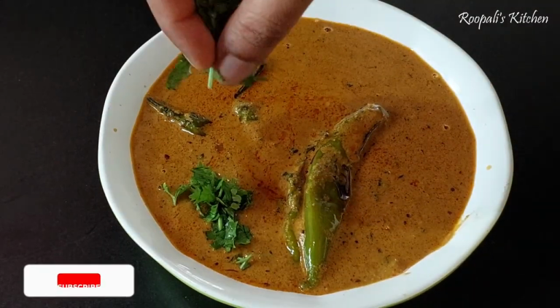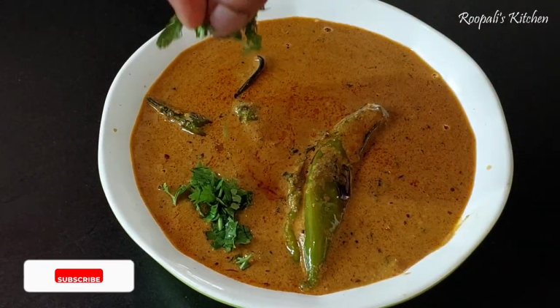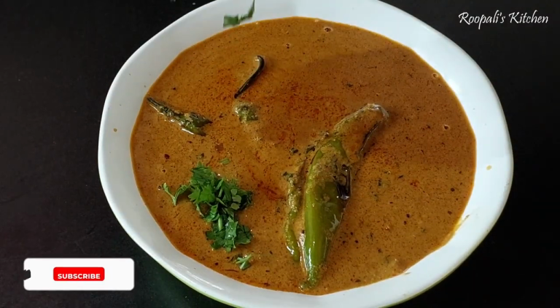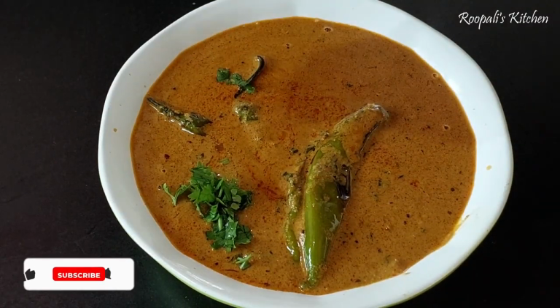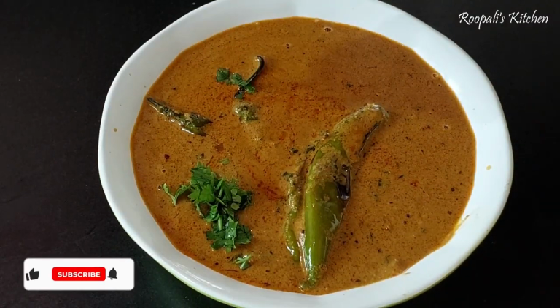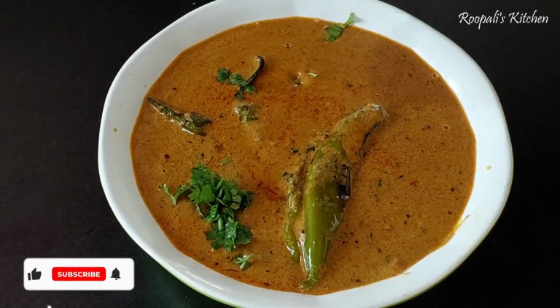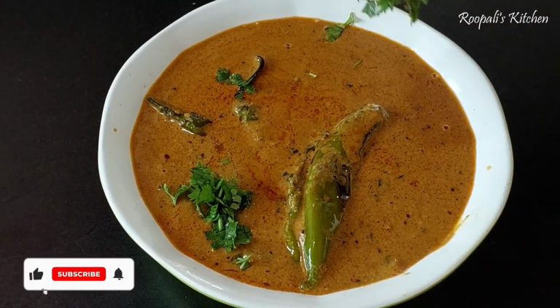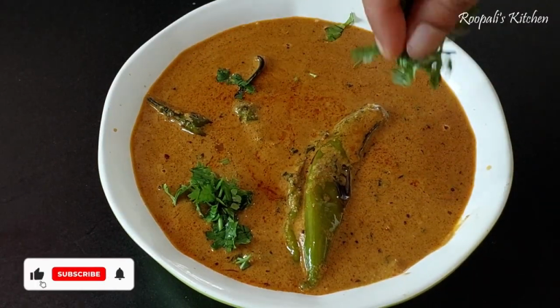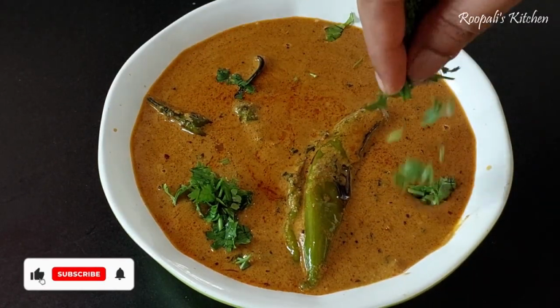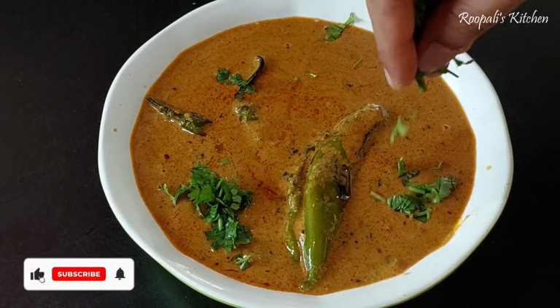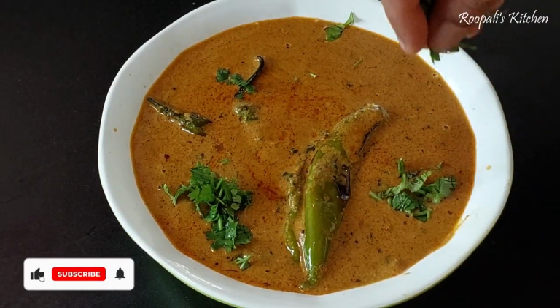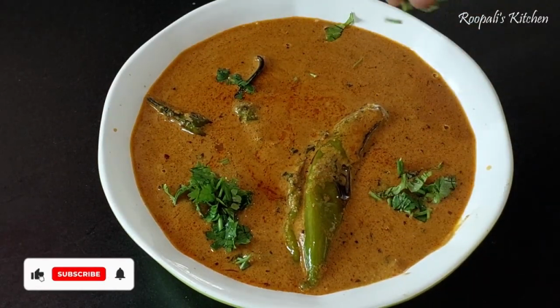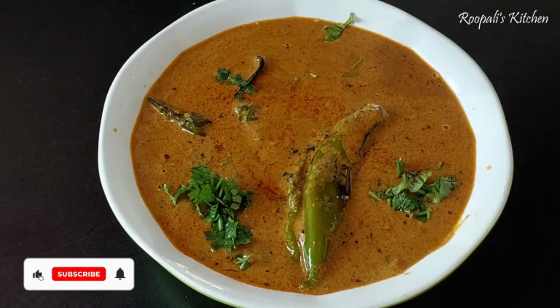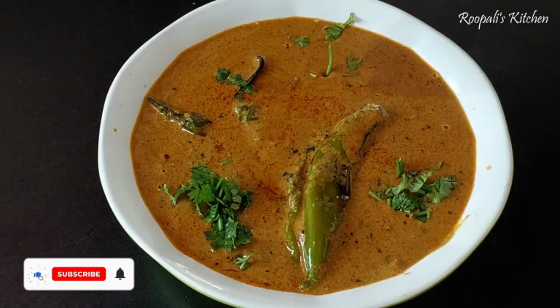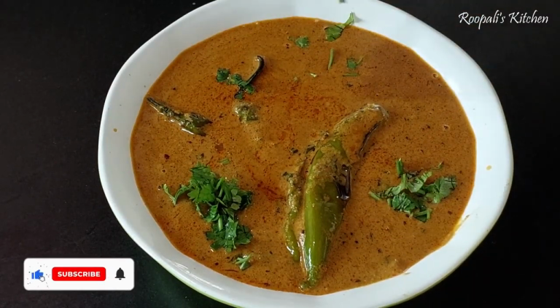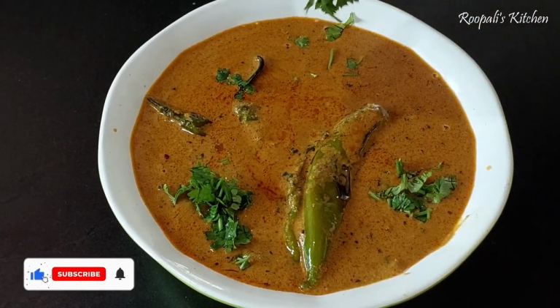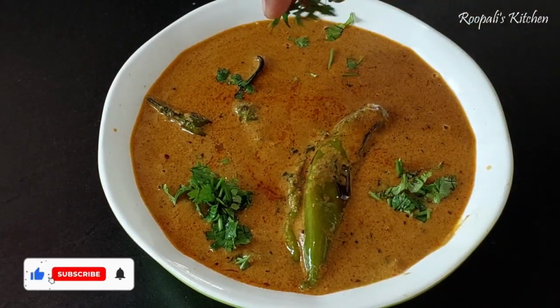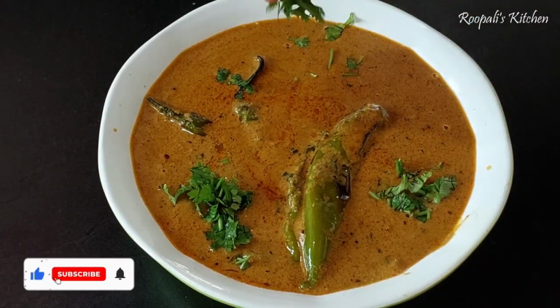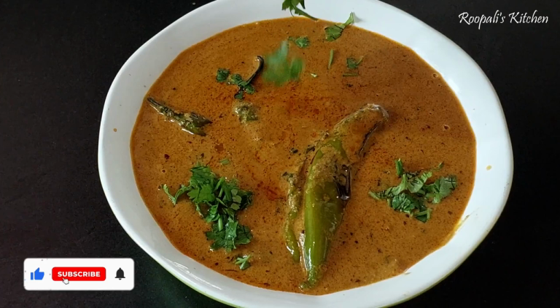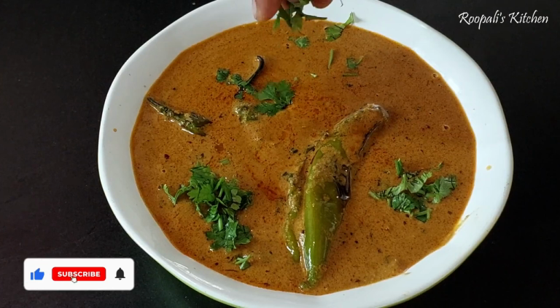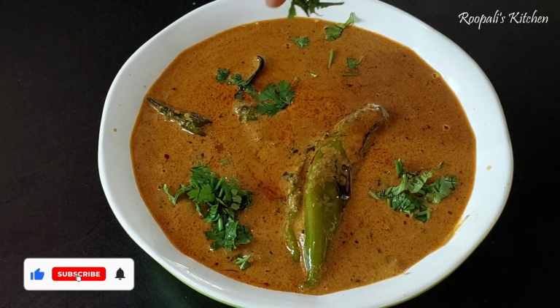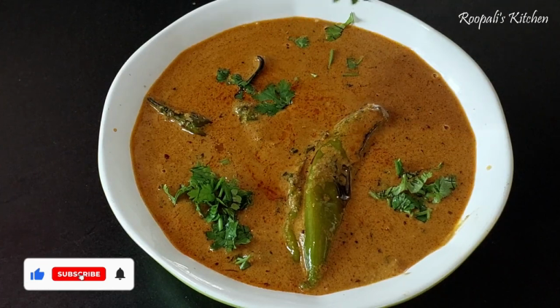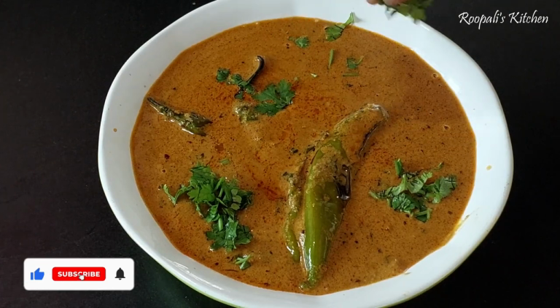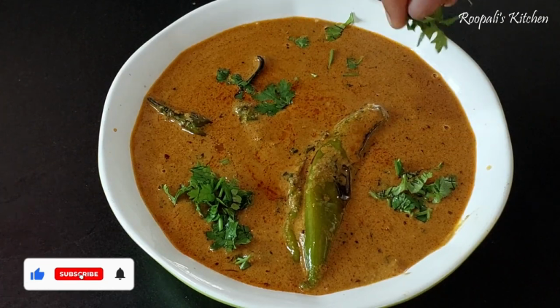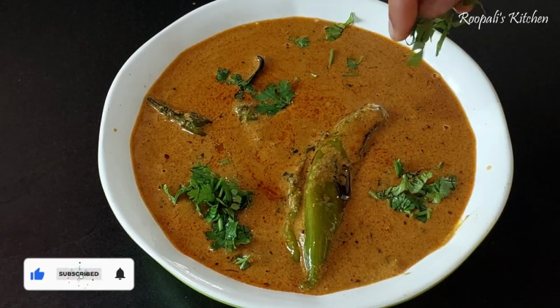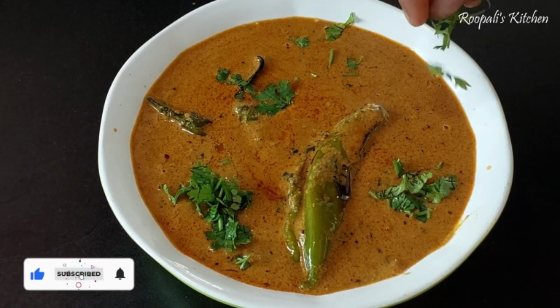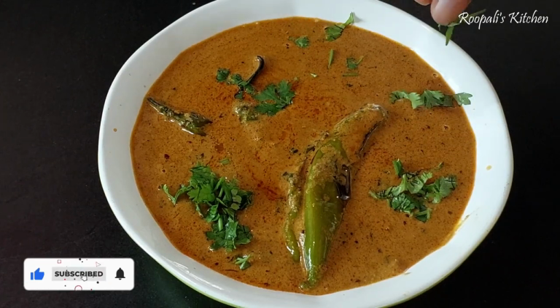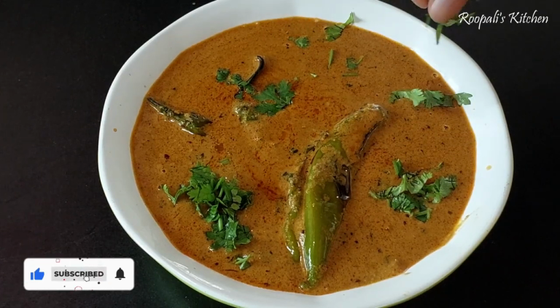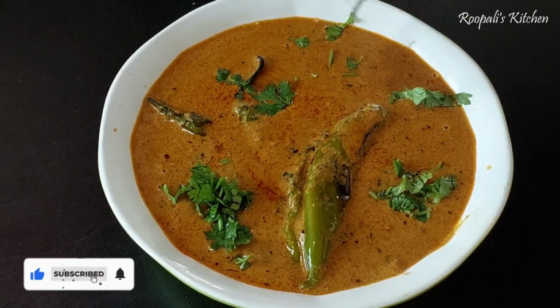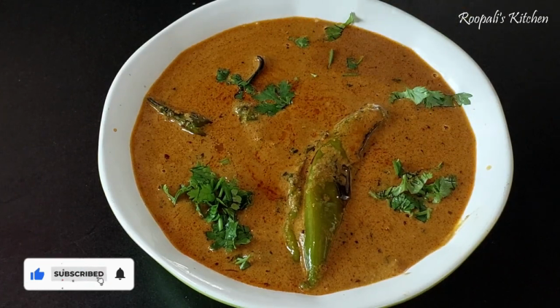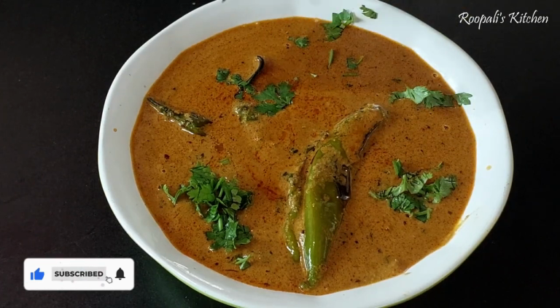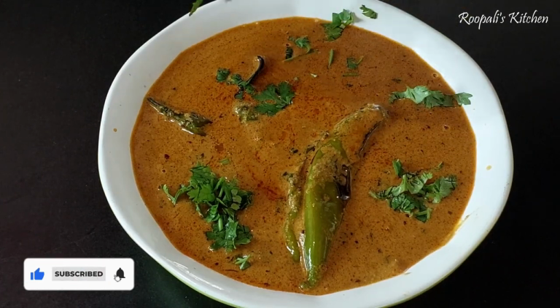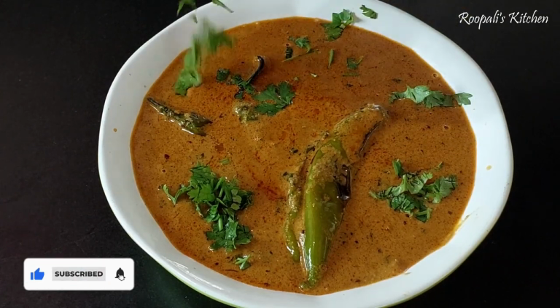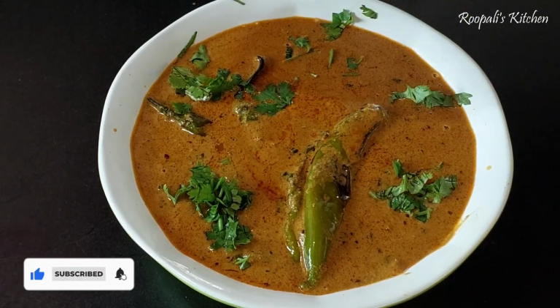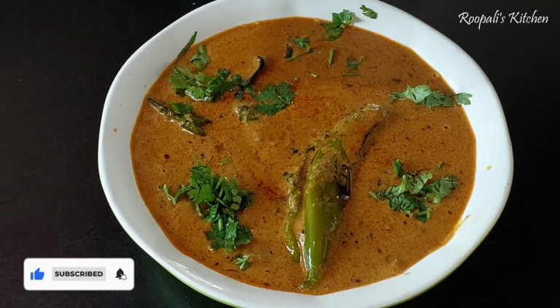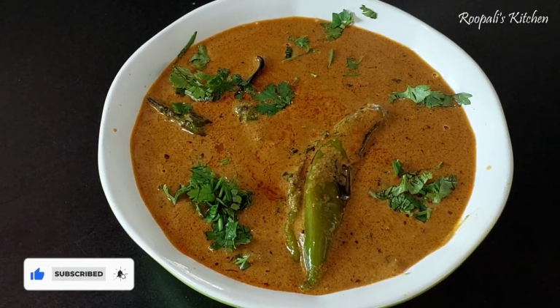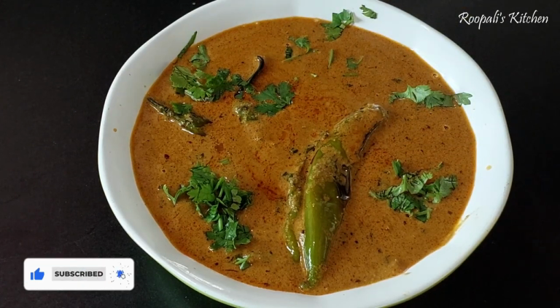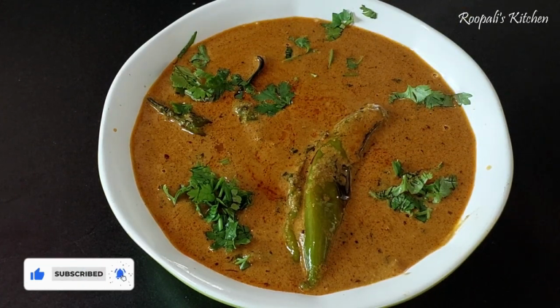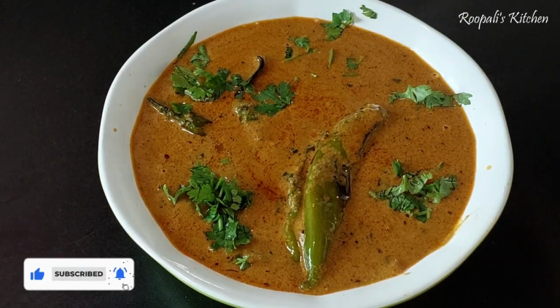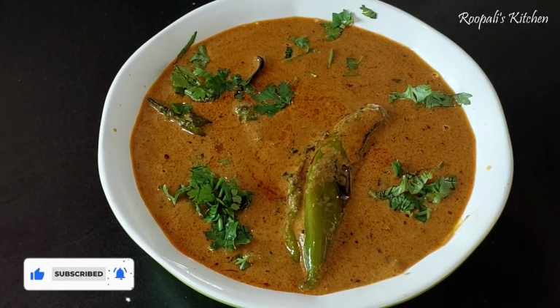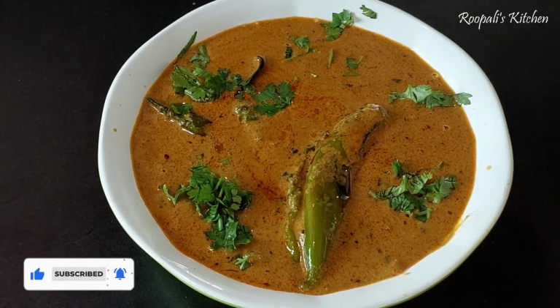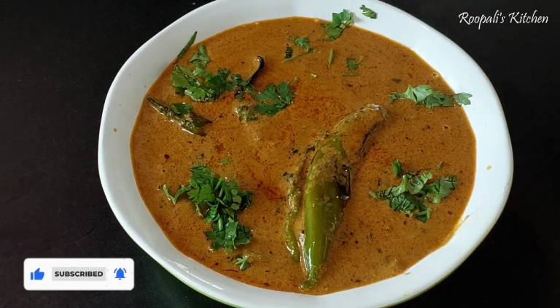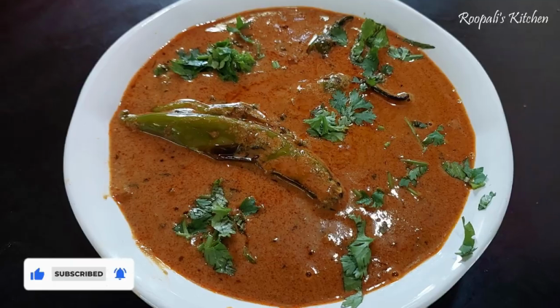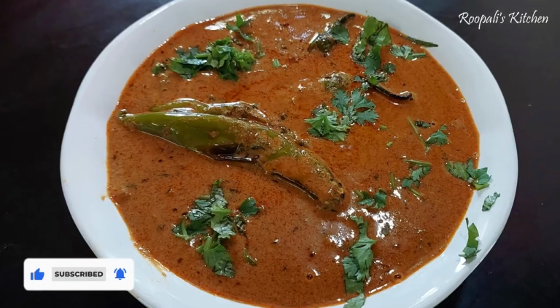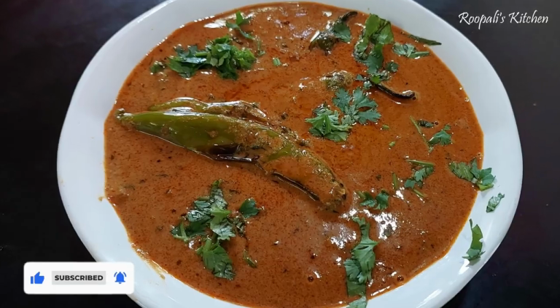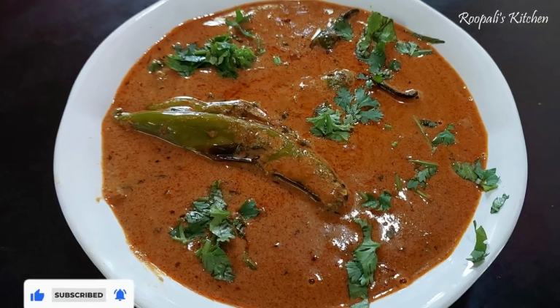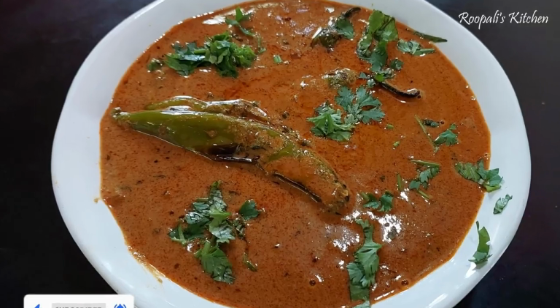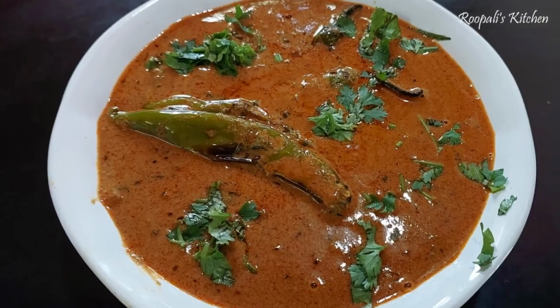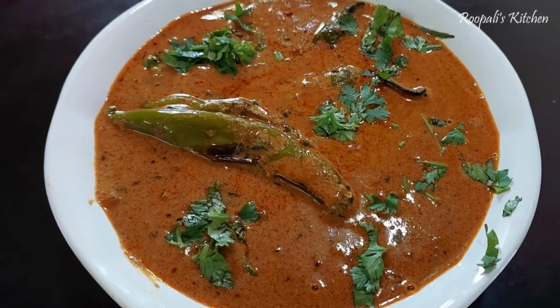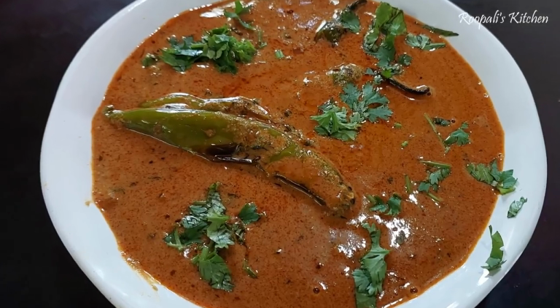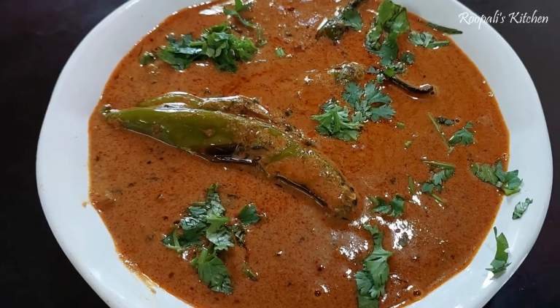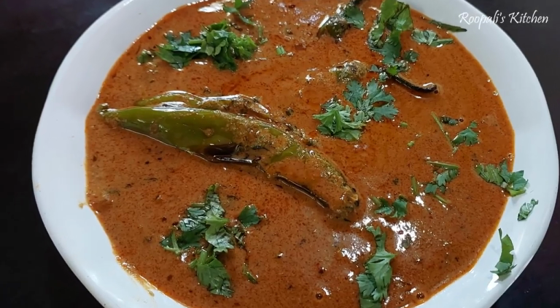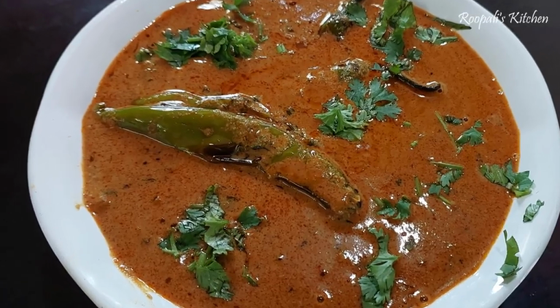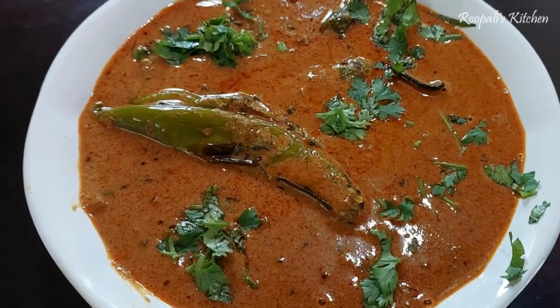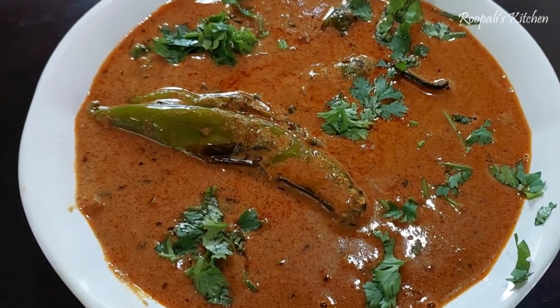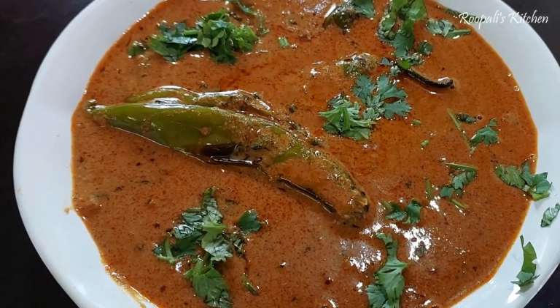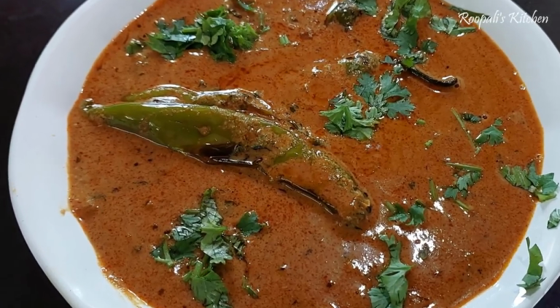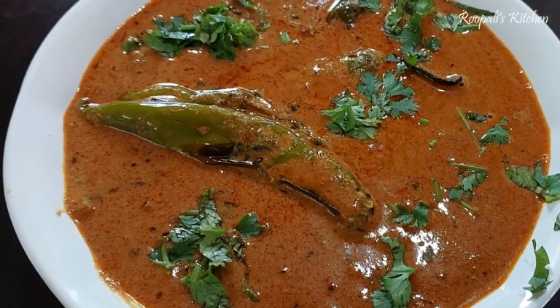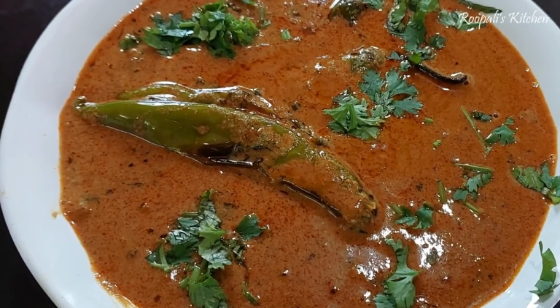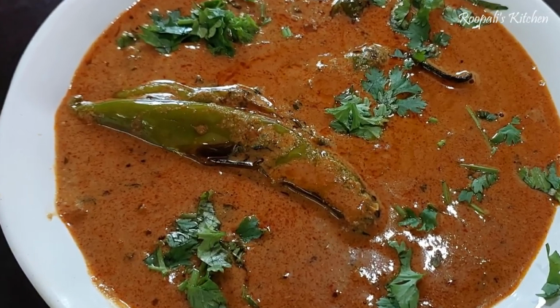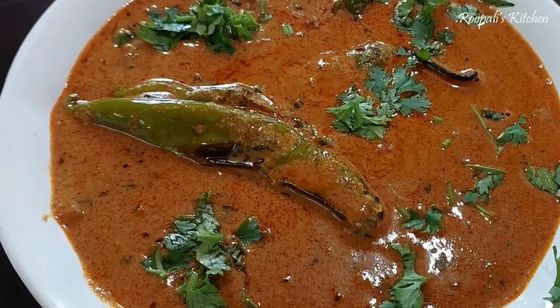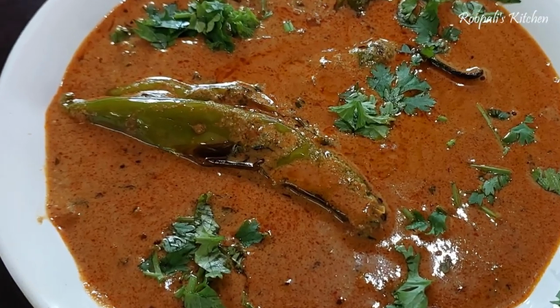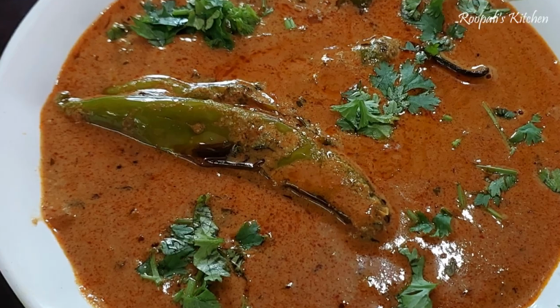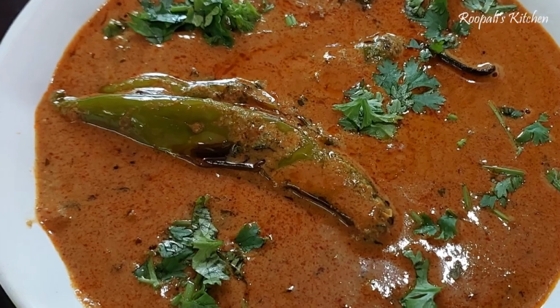If you like this recipe, please like this video and subscribe to my channel. See you in the next video.